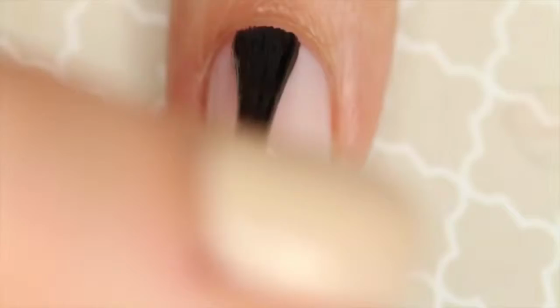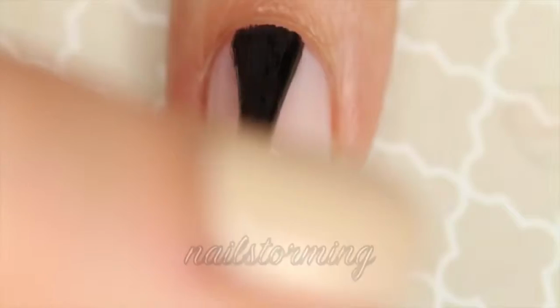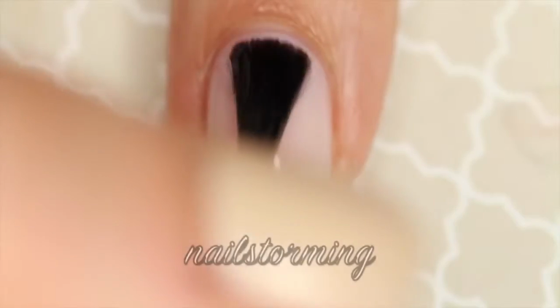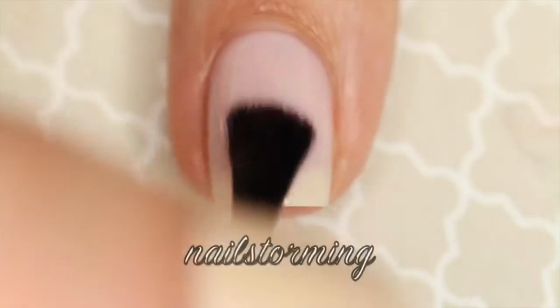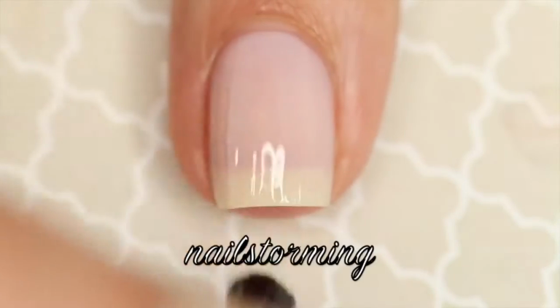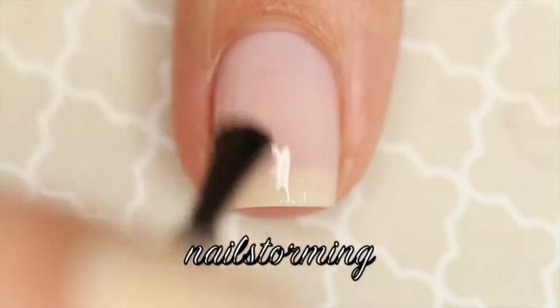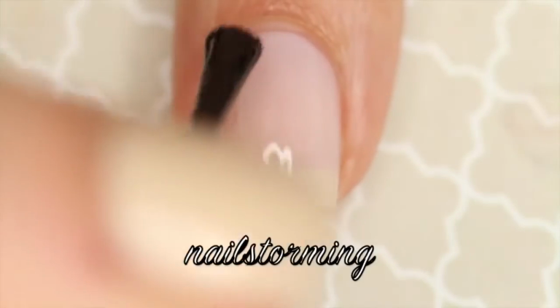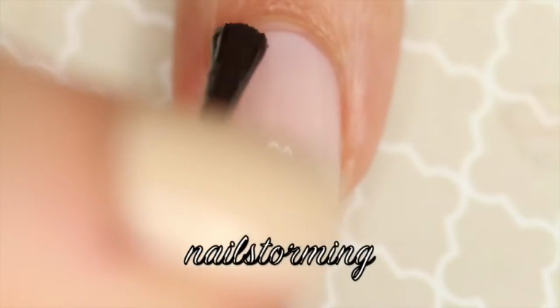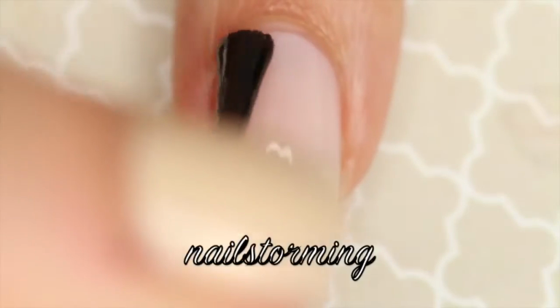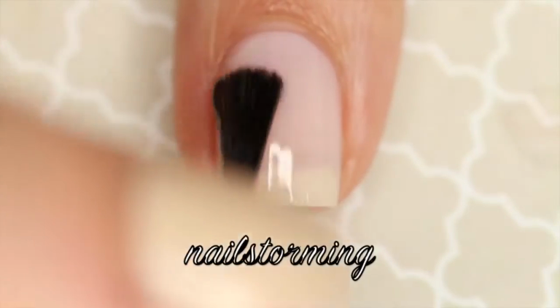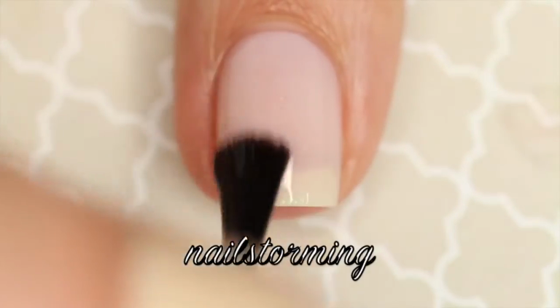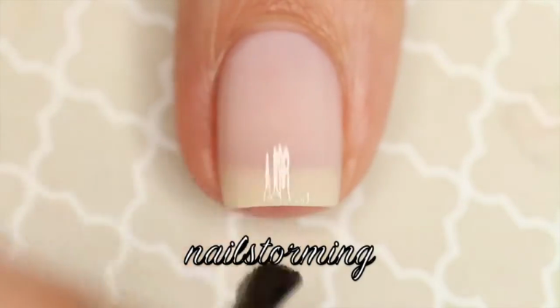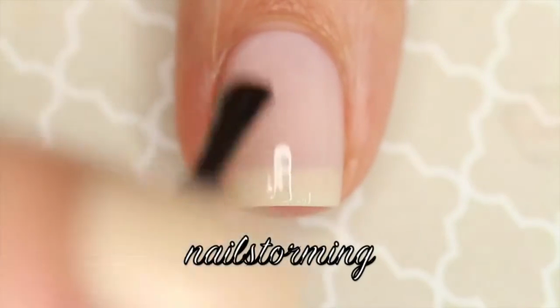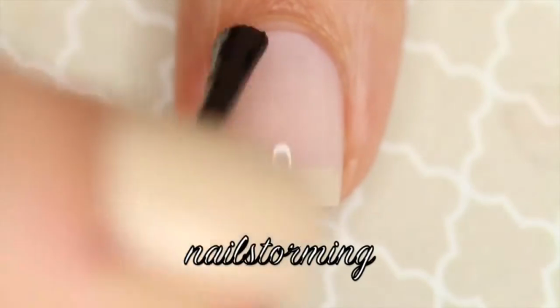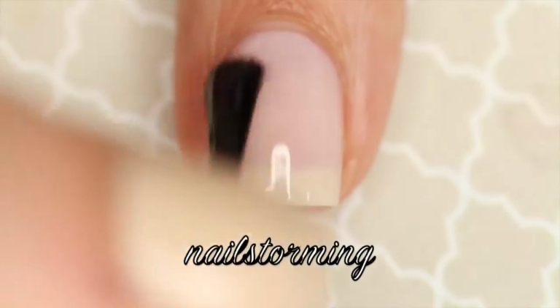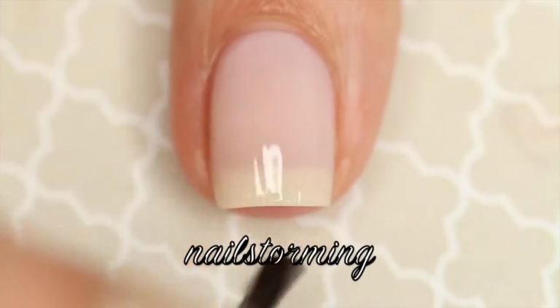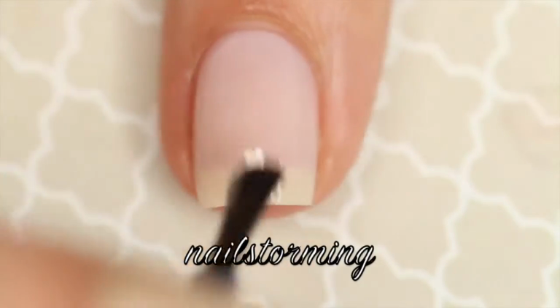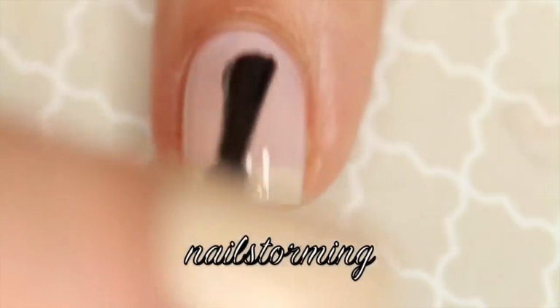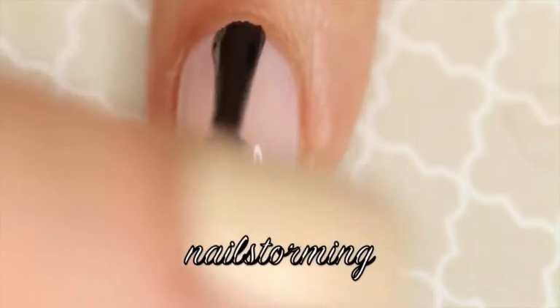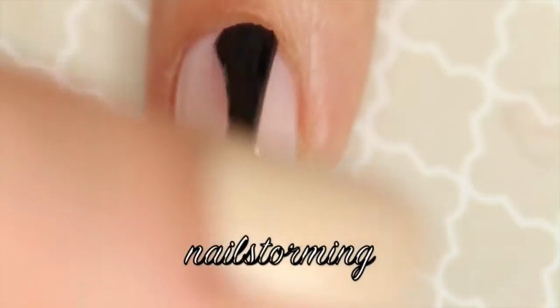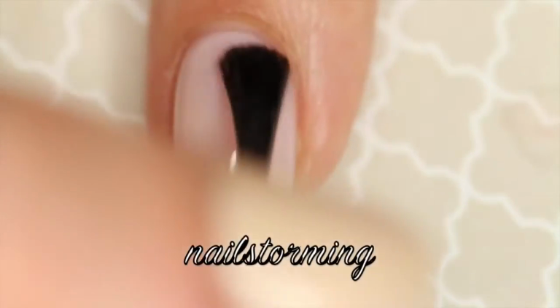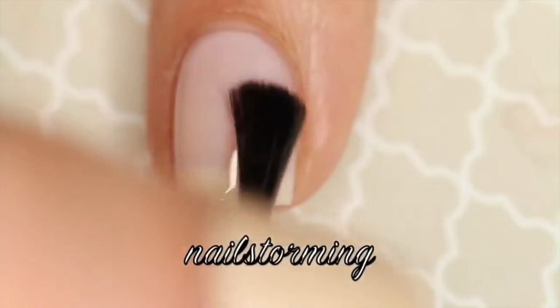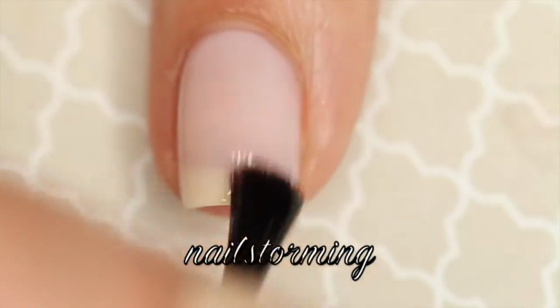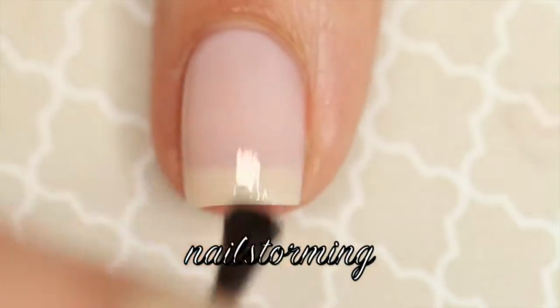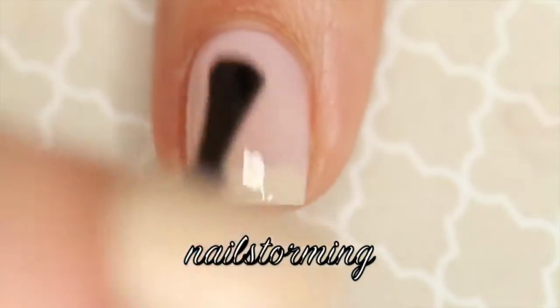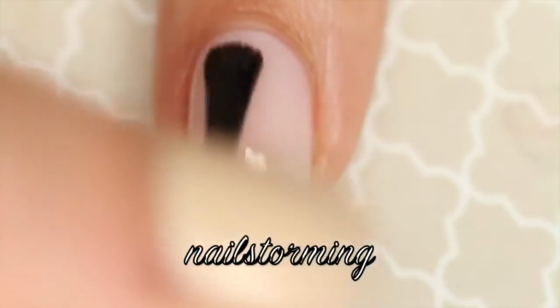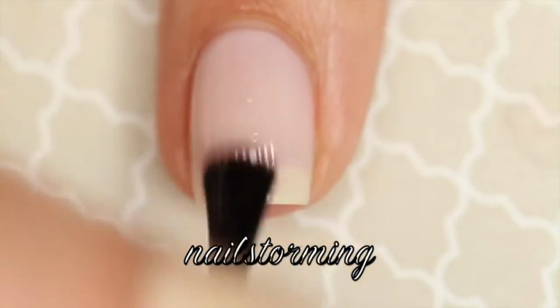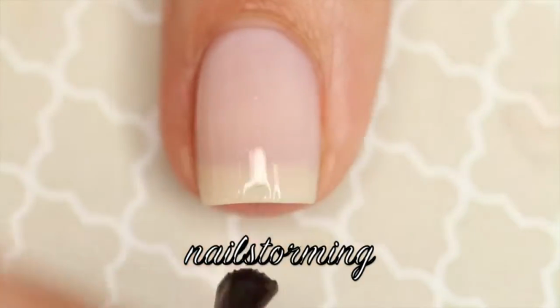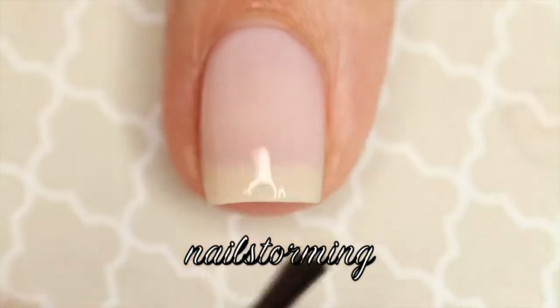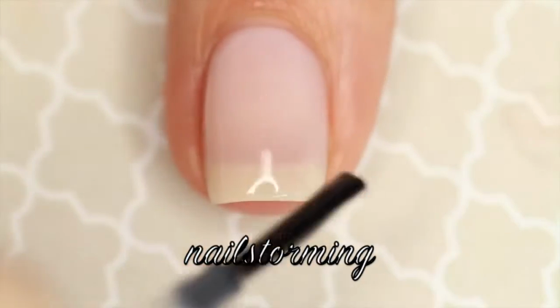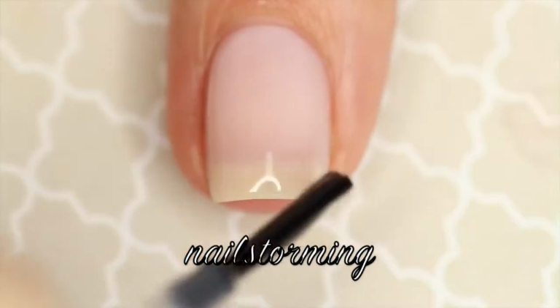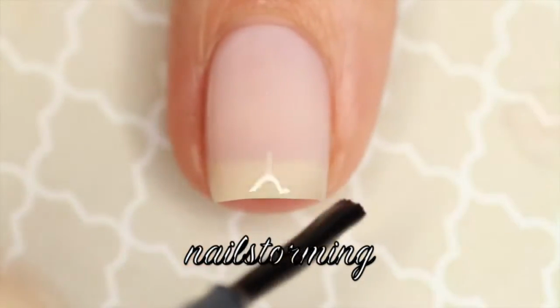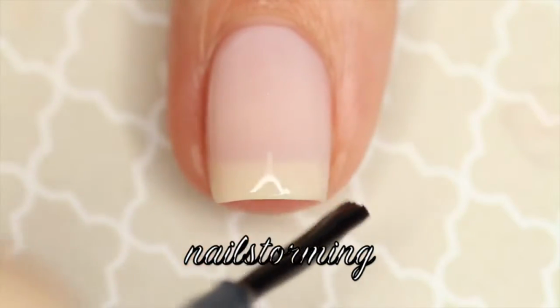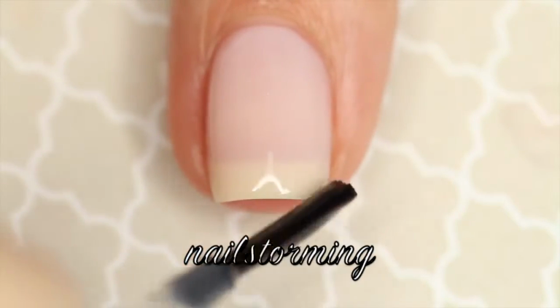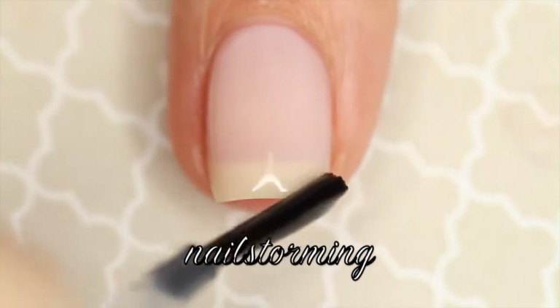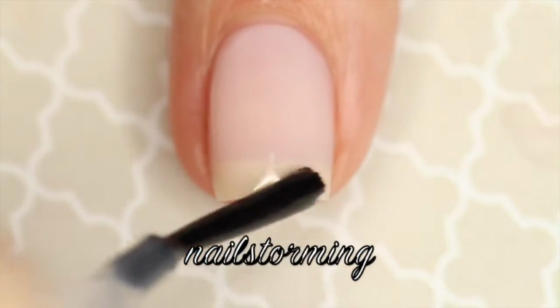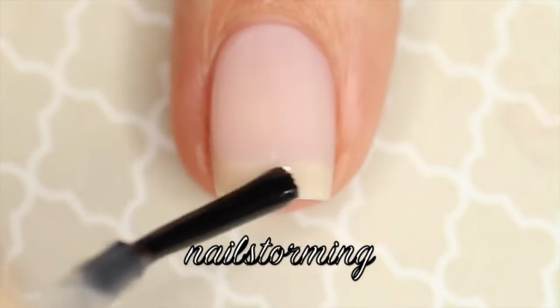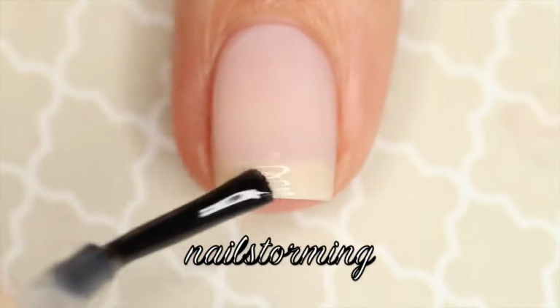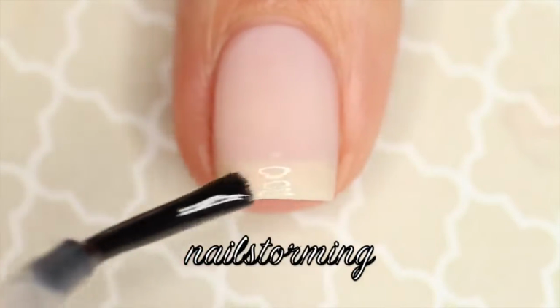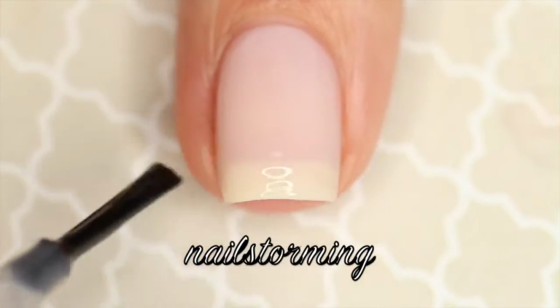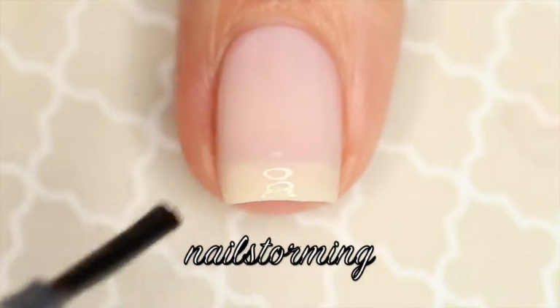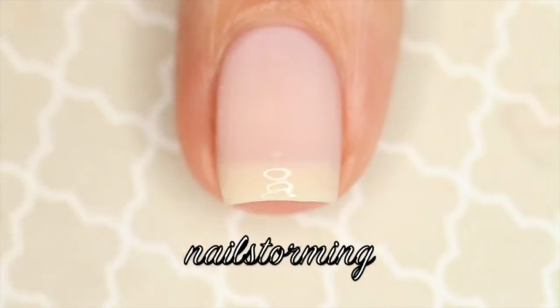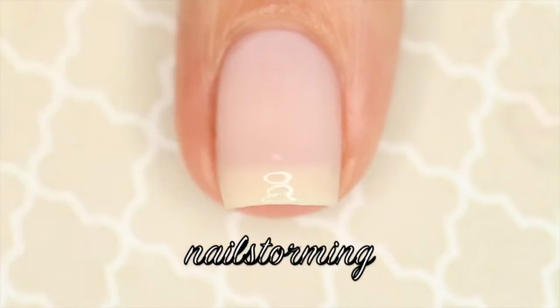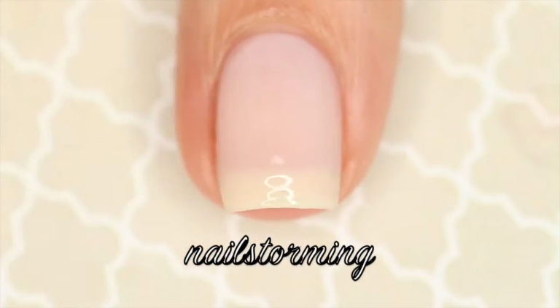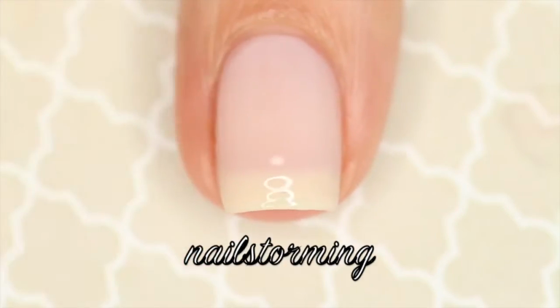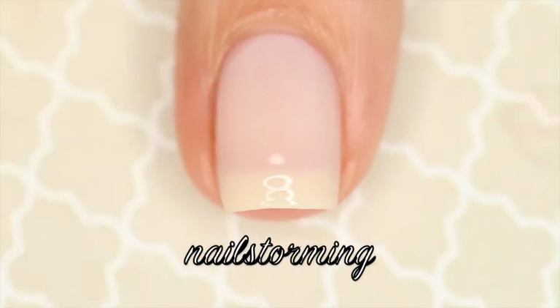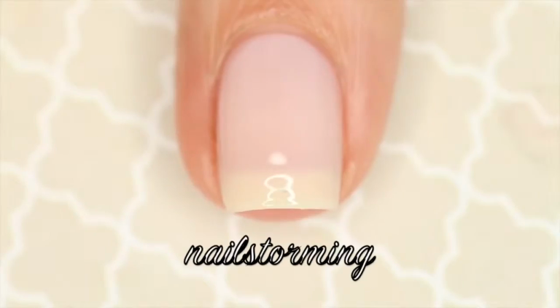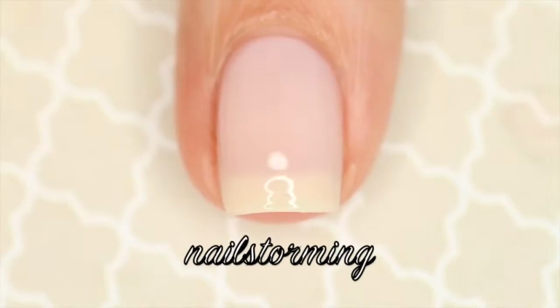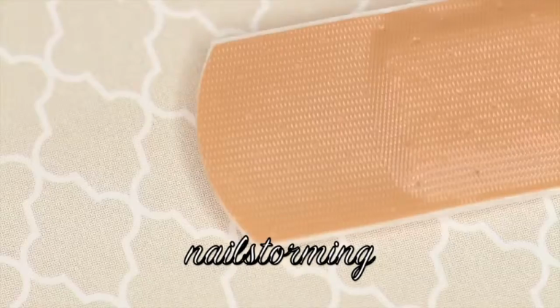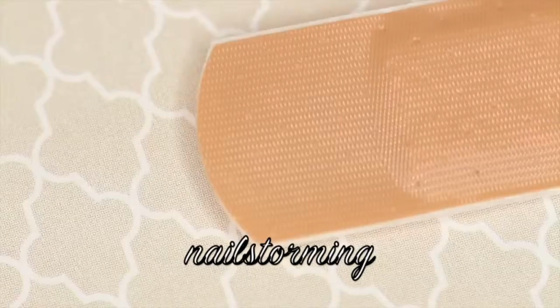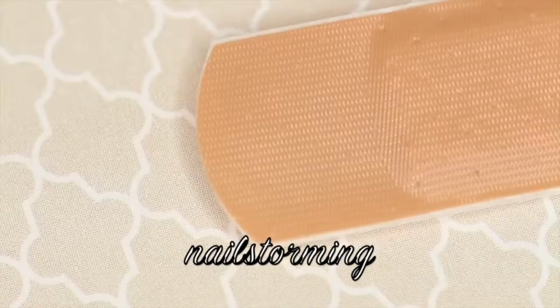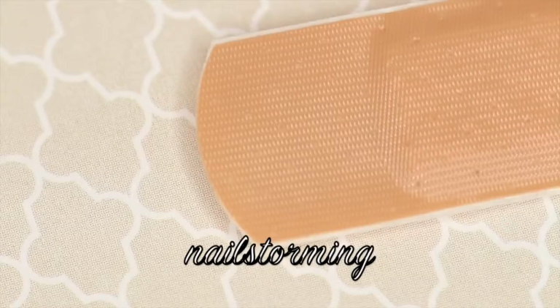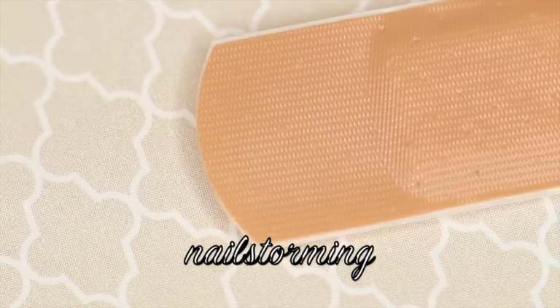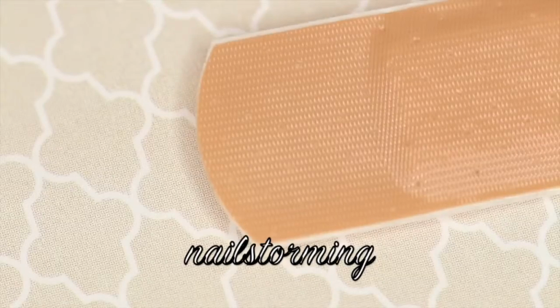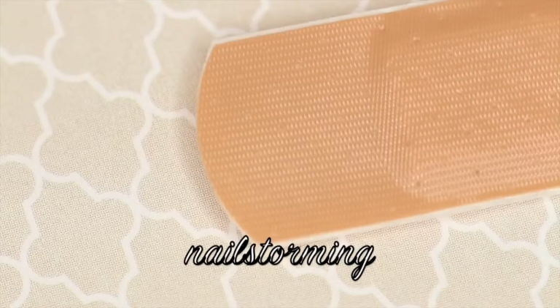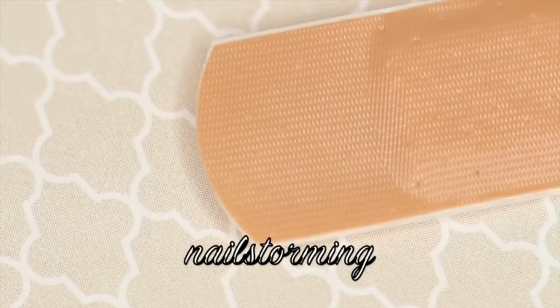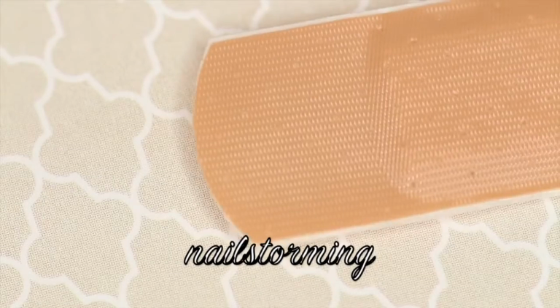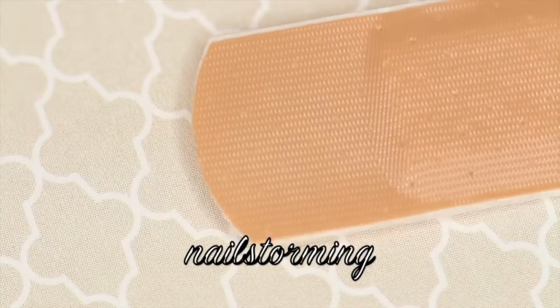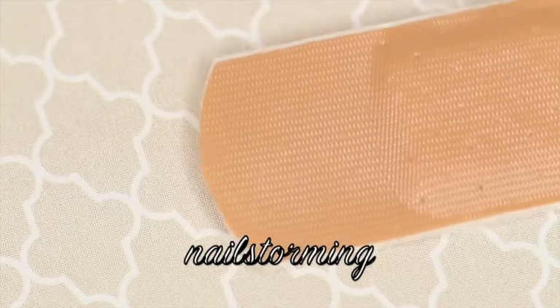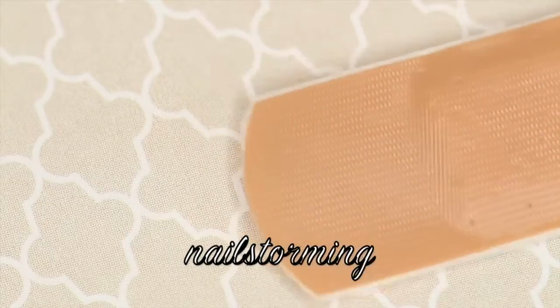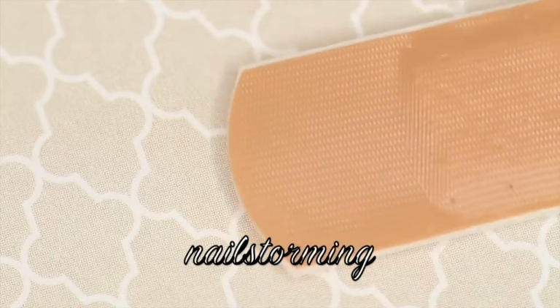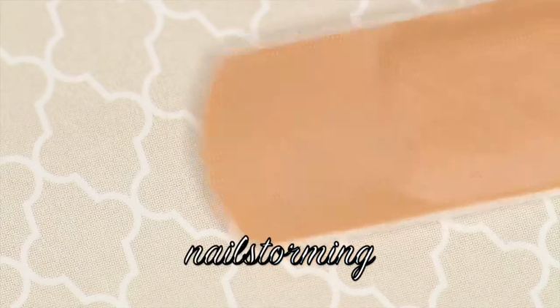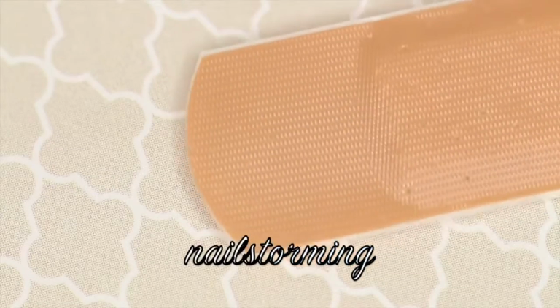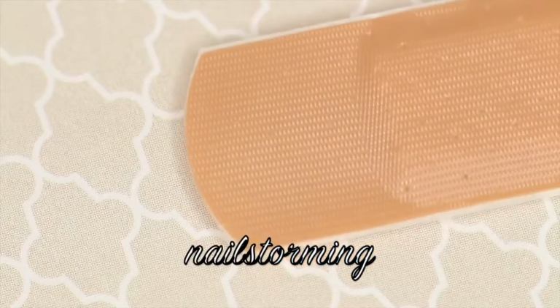I'm starting out with a dry base color and then I'm adding top coat, and I'm going to wait 10 minutes so that it fully dries all the layers of nail polish.